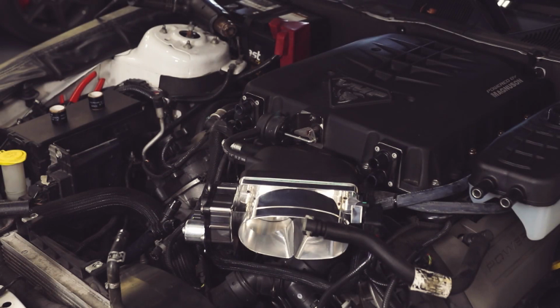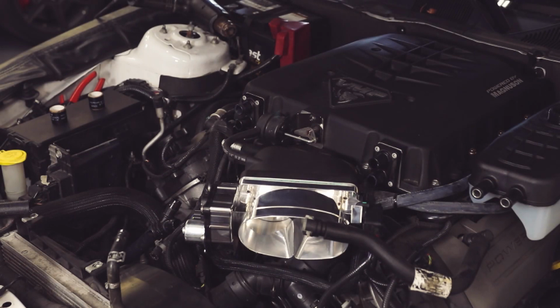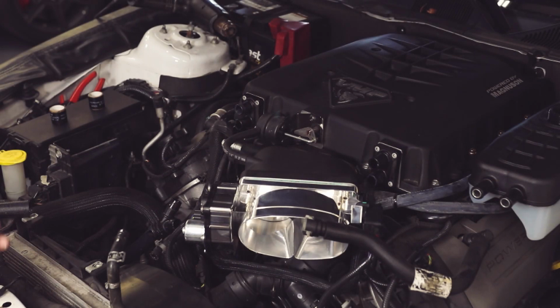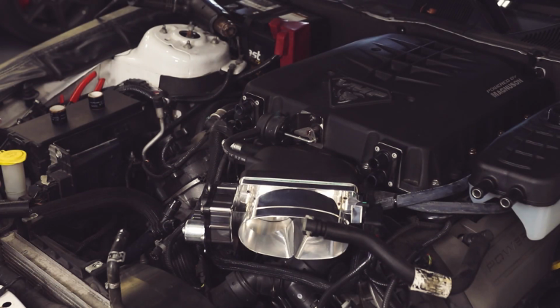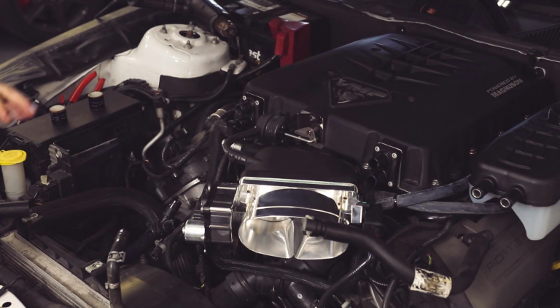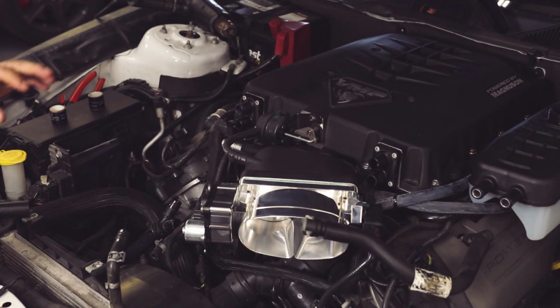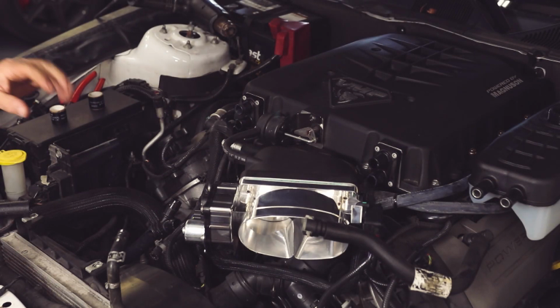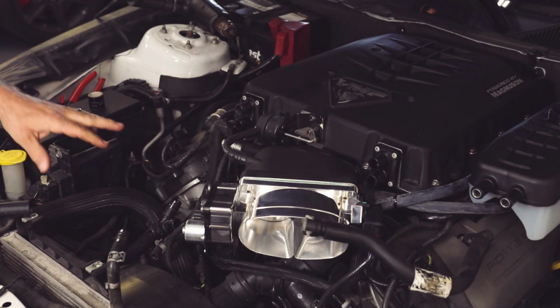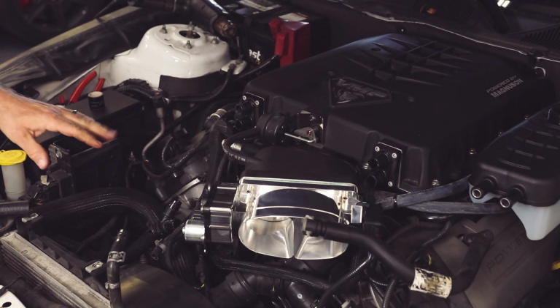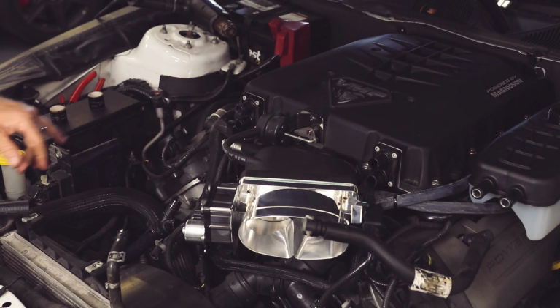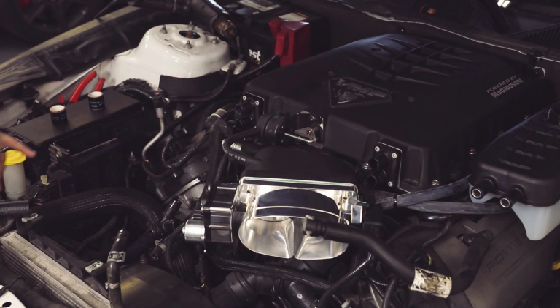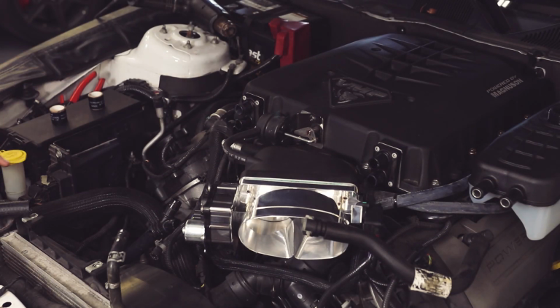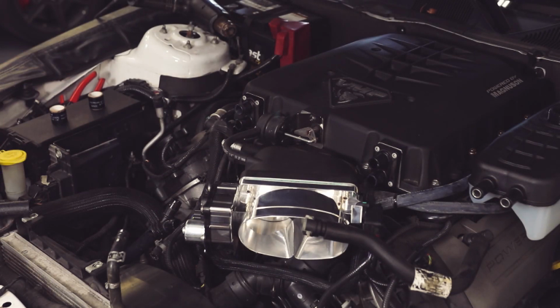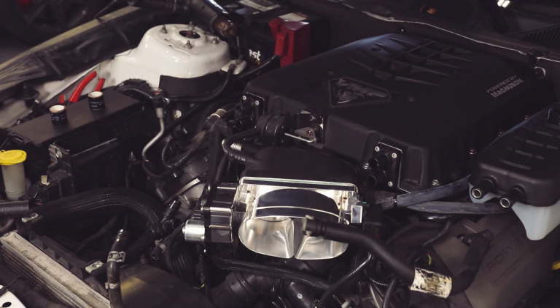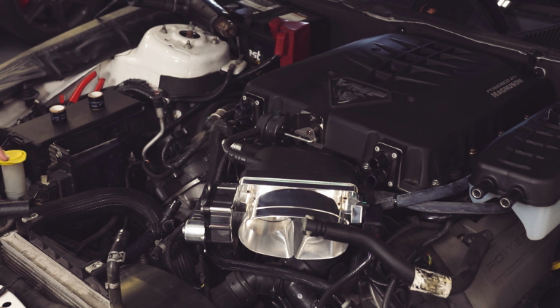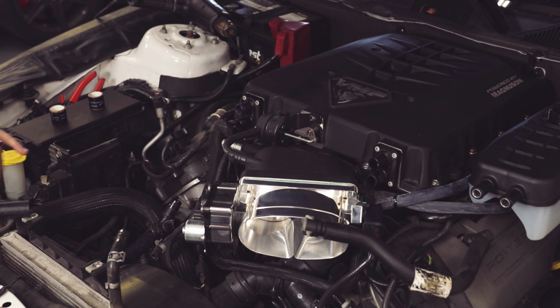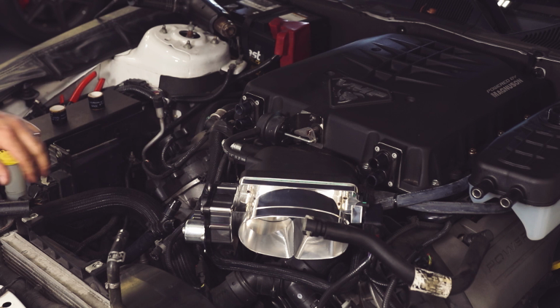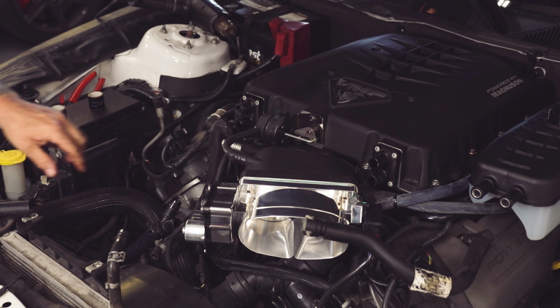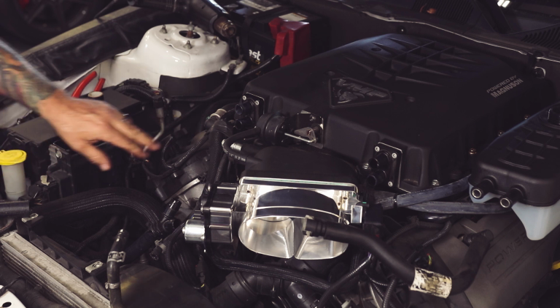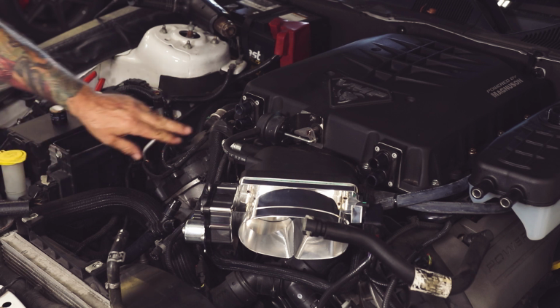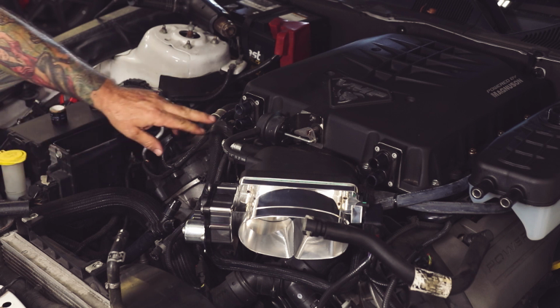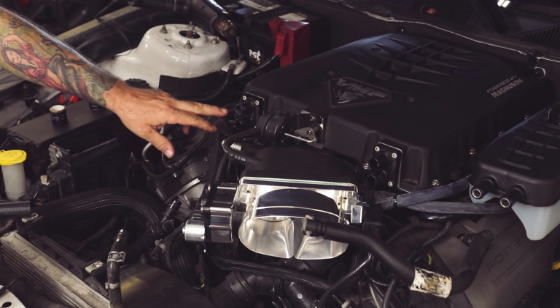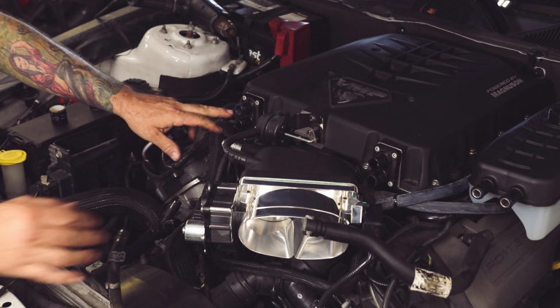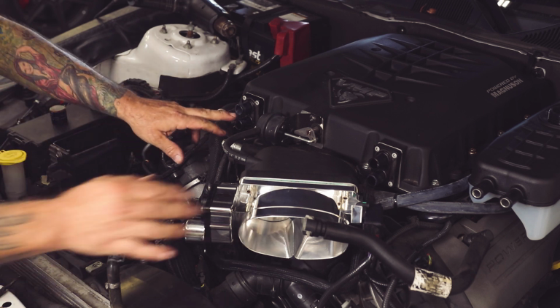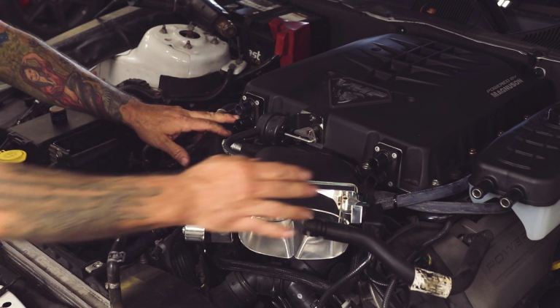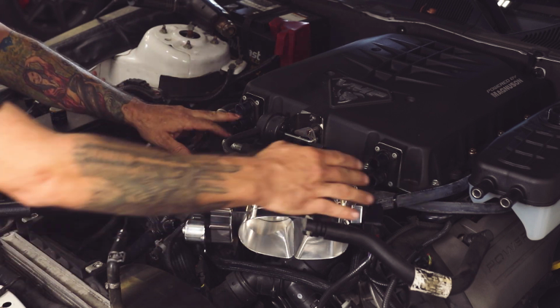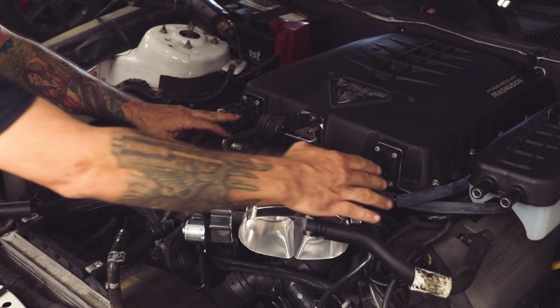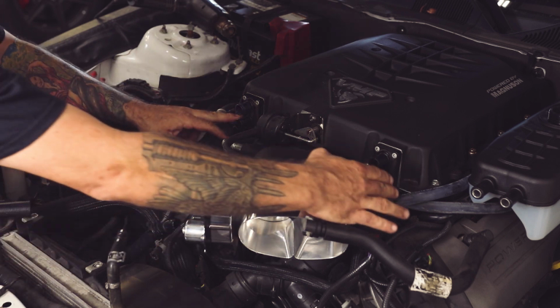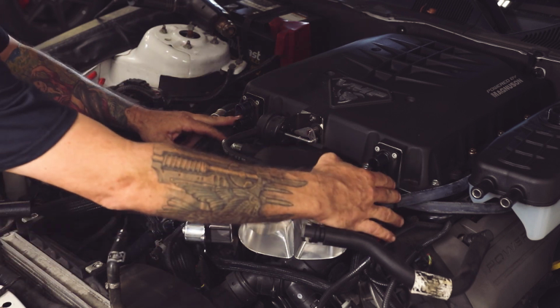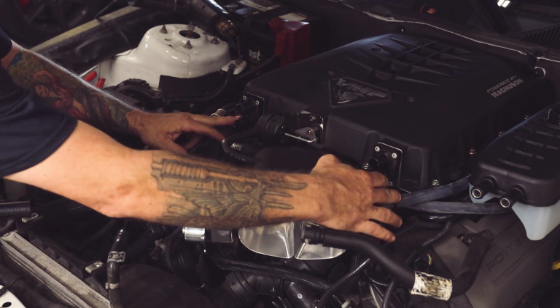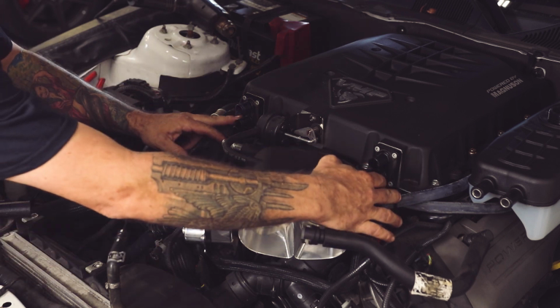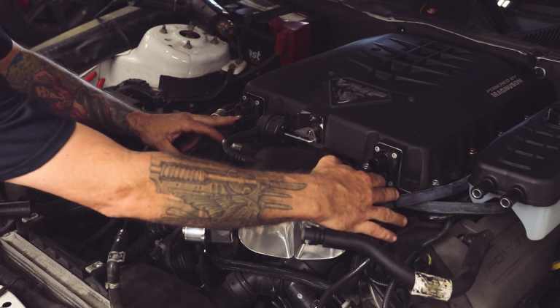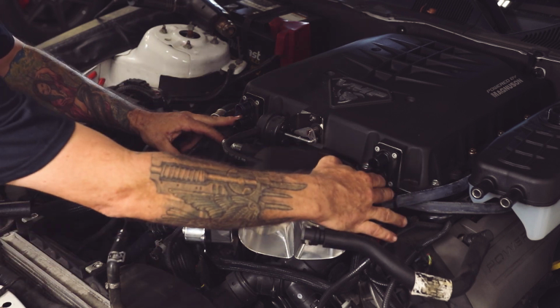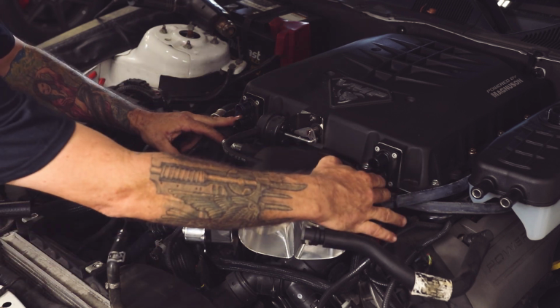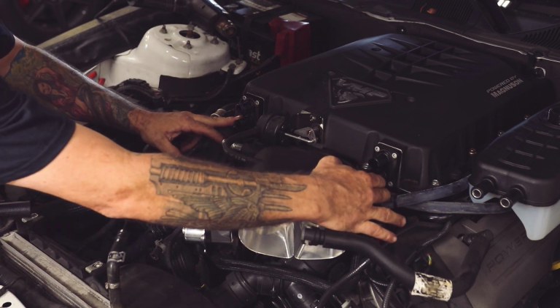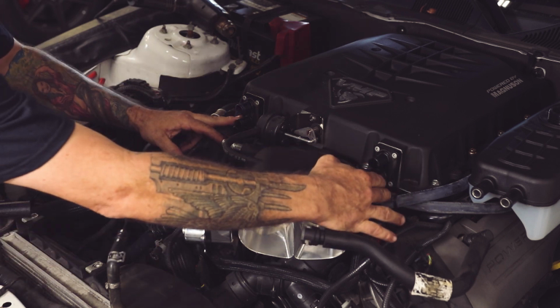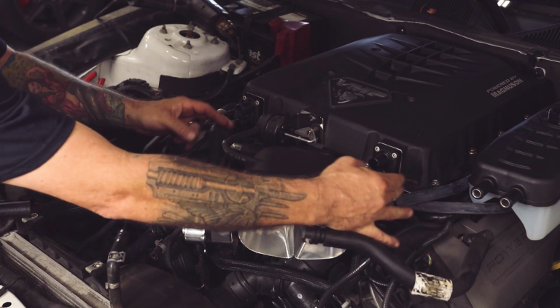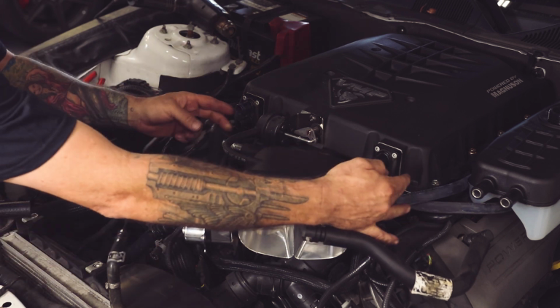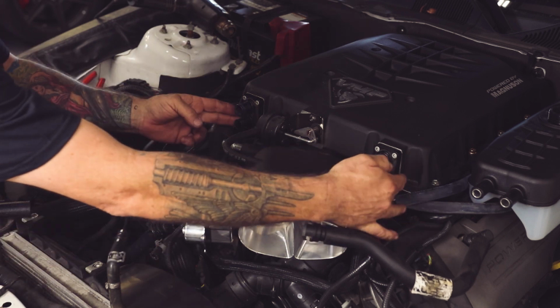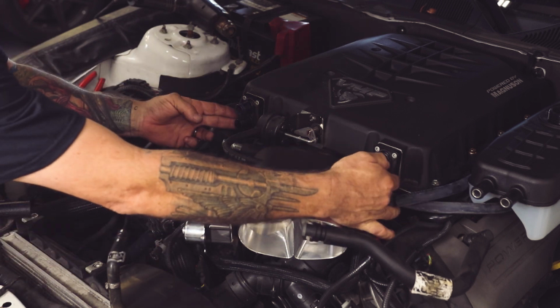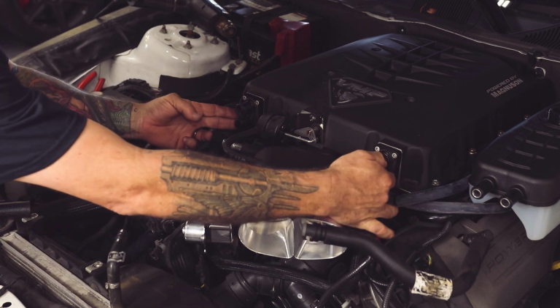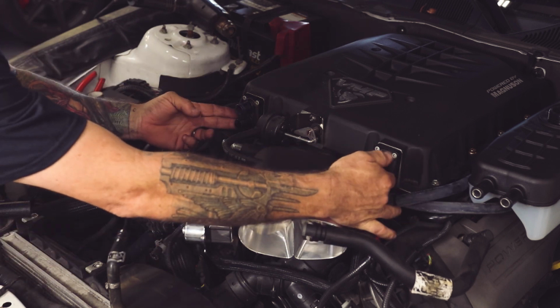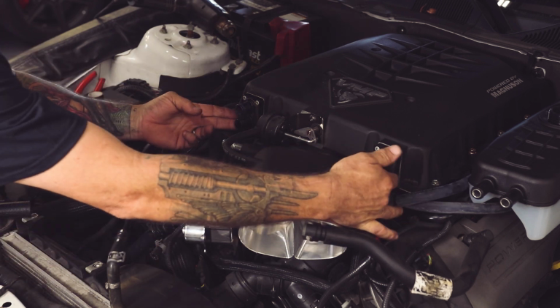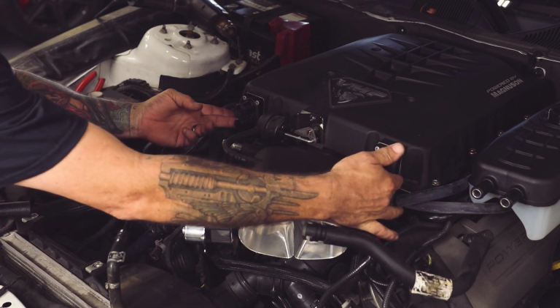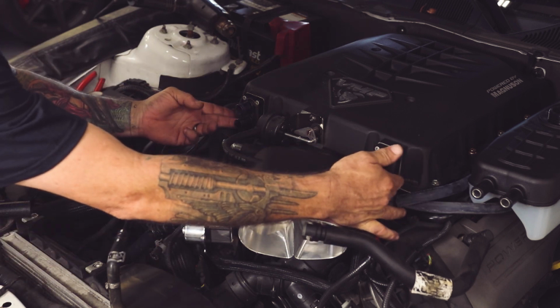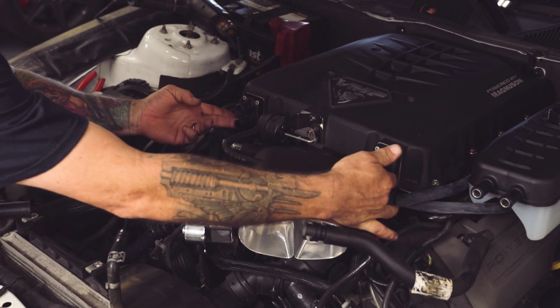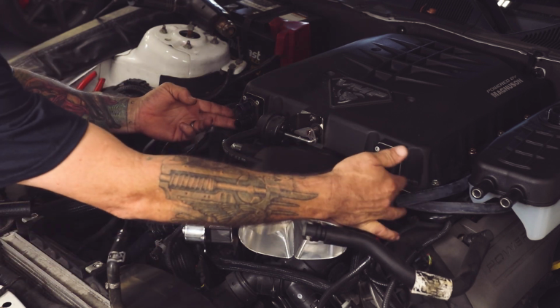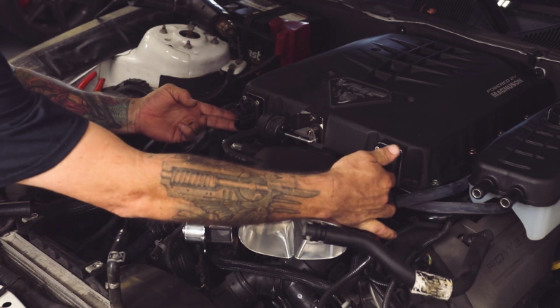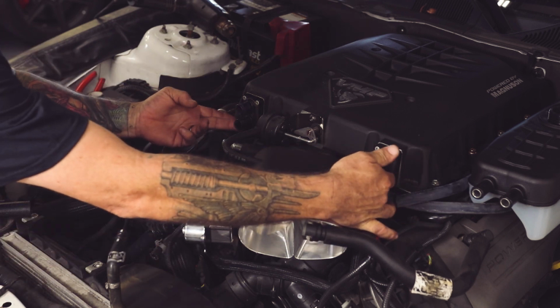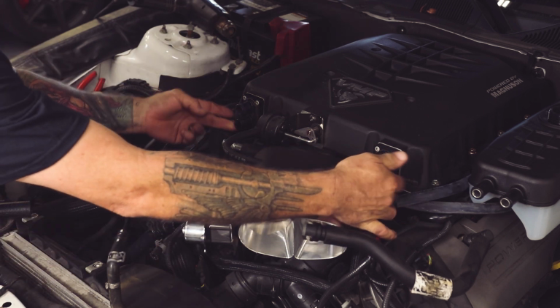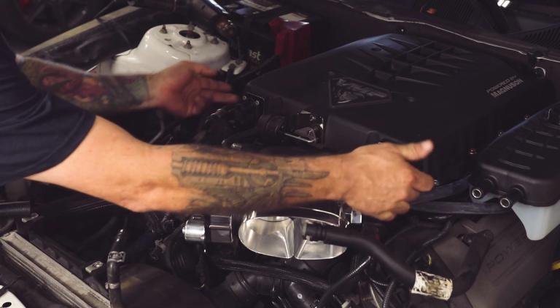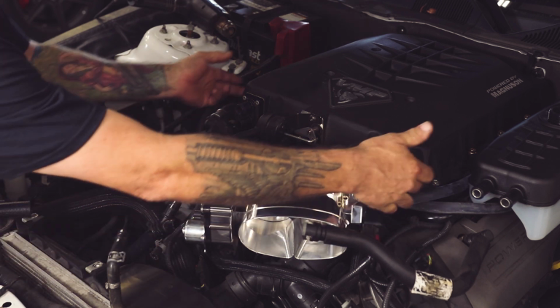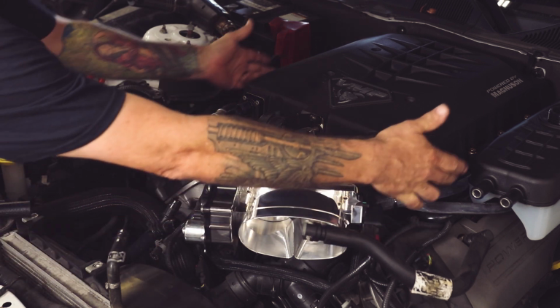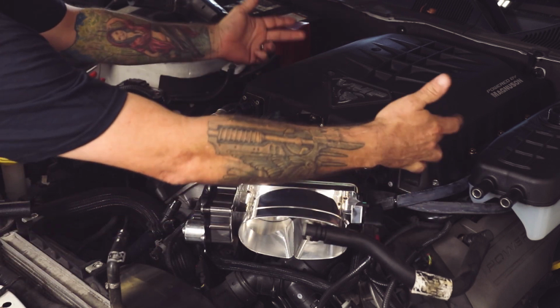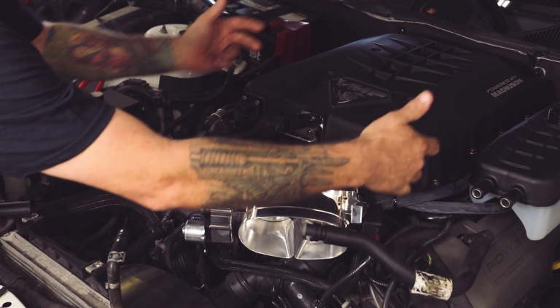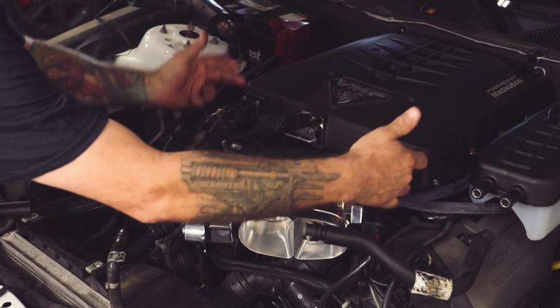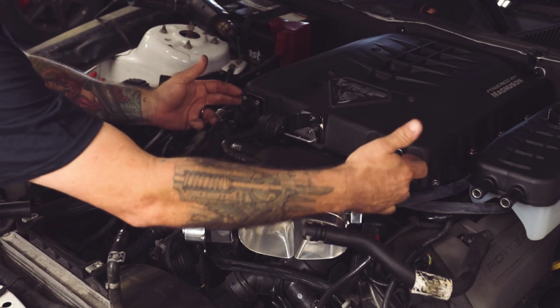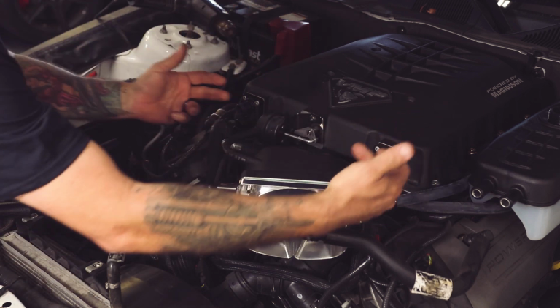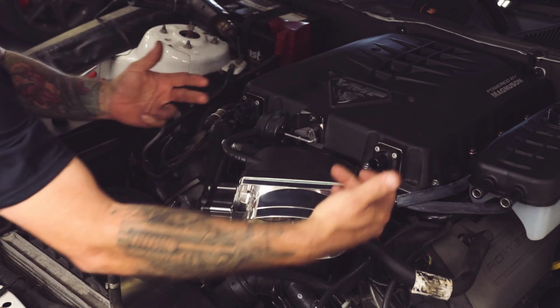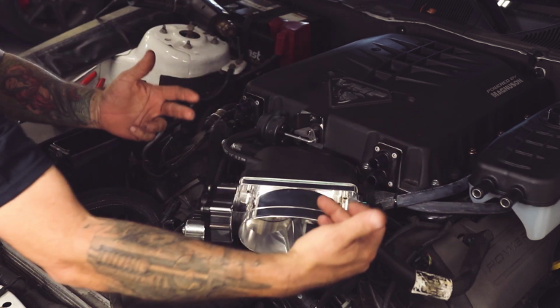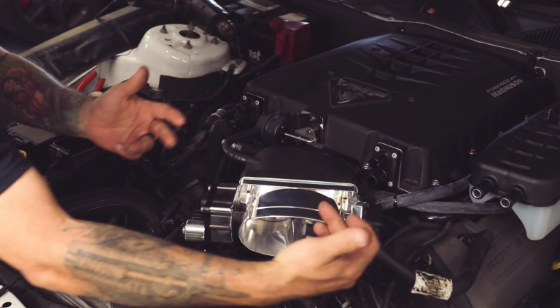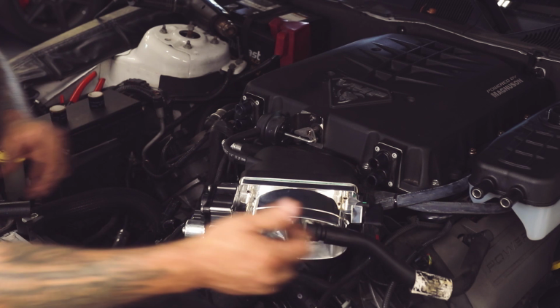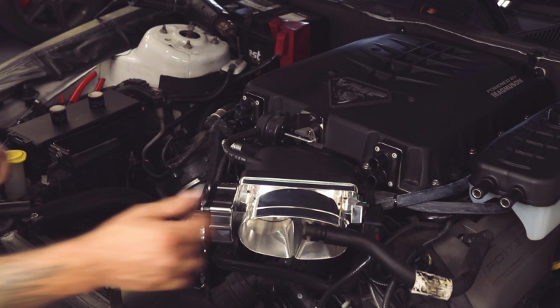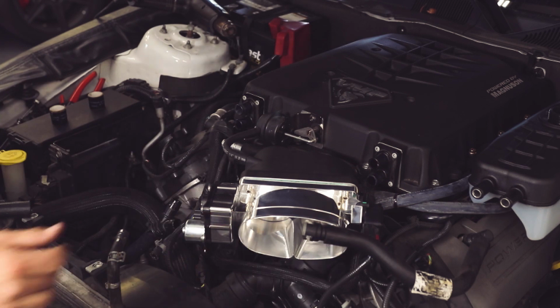Hose D and E will actually feed the bottom of the intercooler. Make sure it's fed from here and then it flows out through the top.